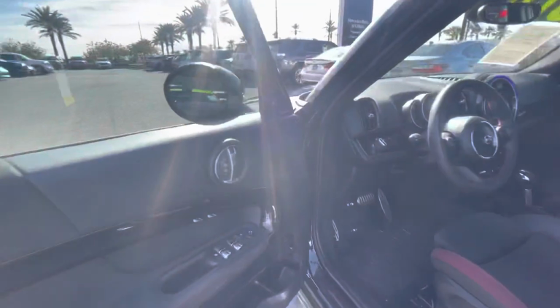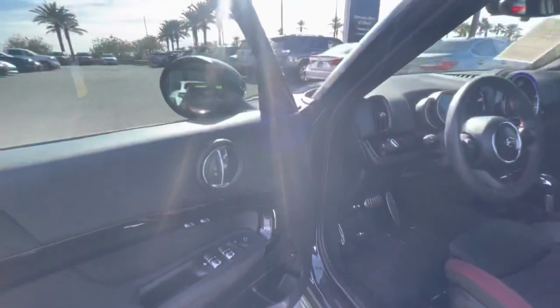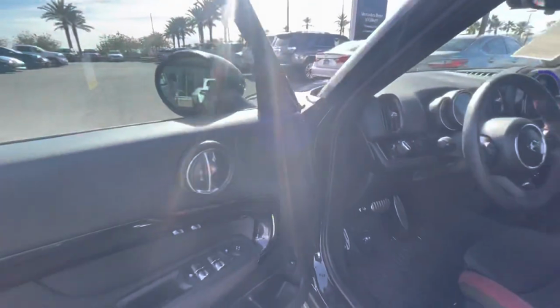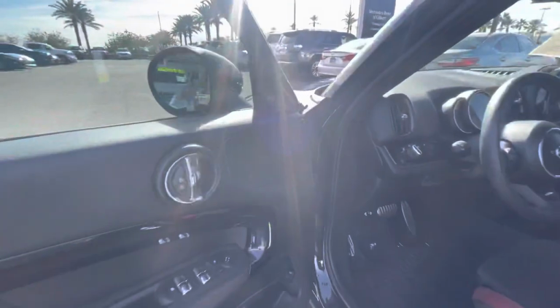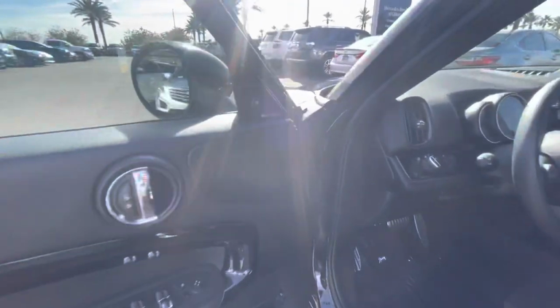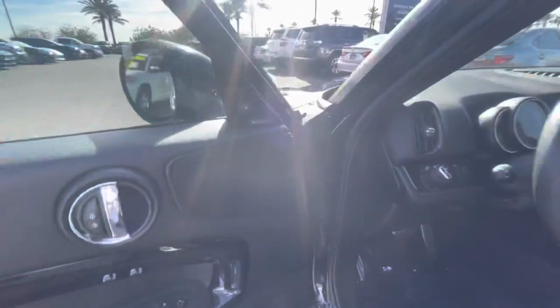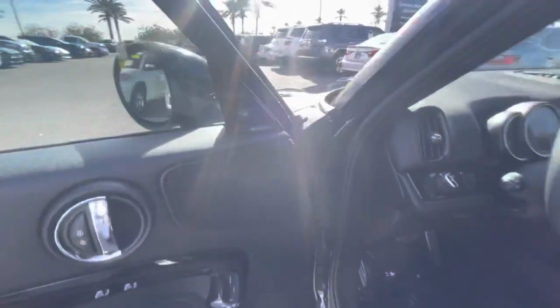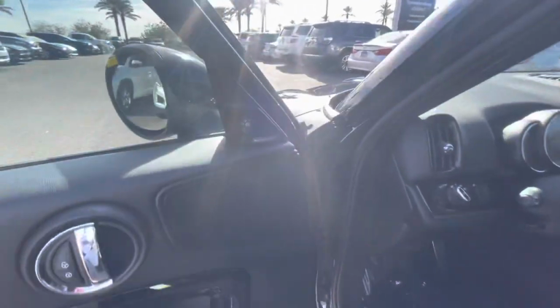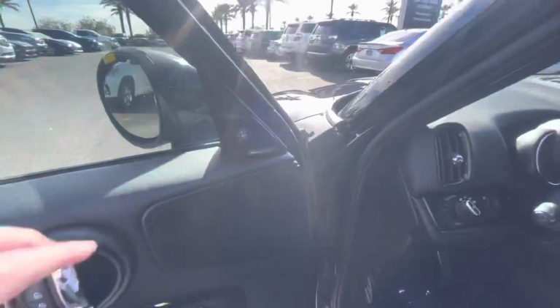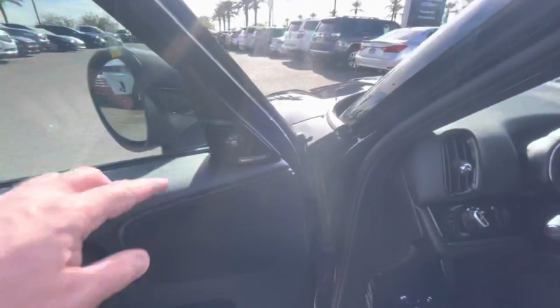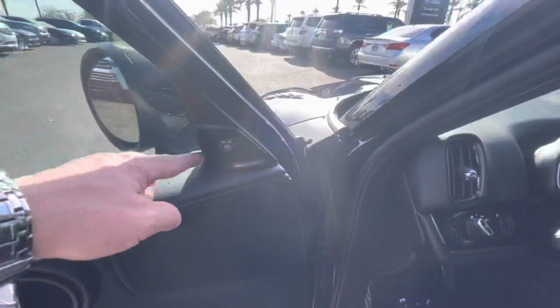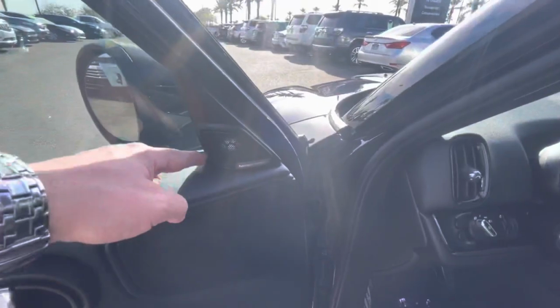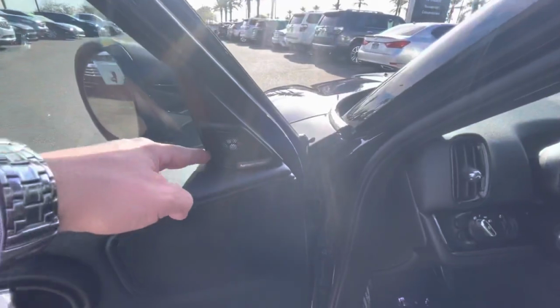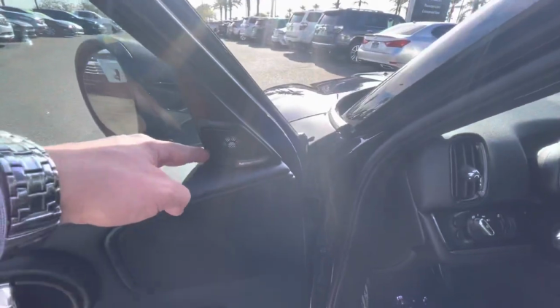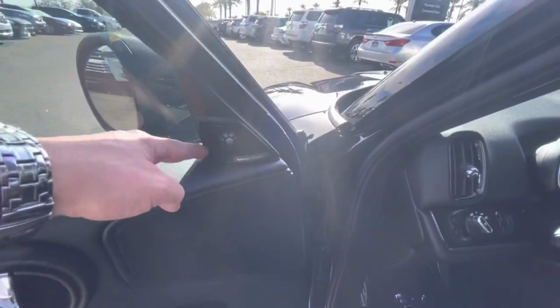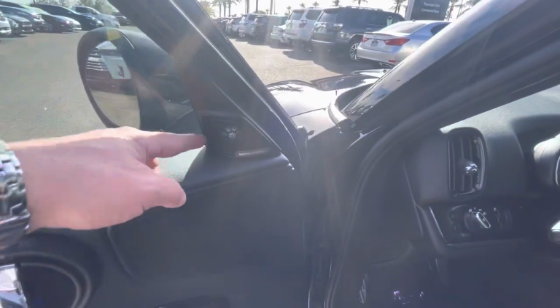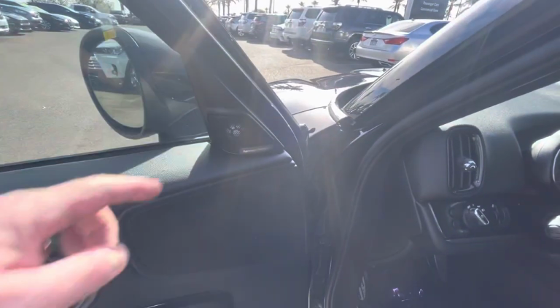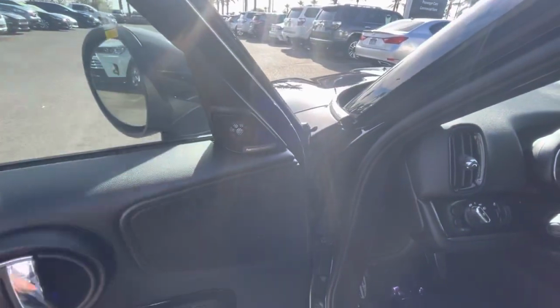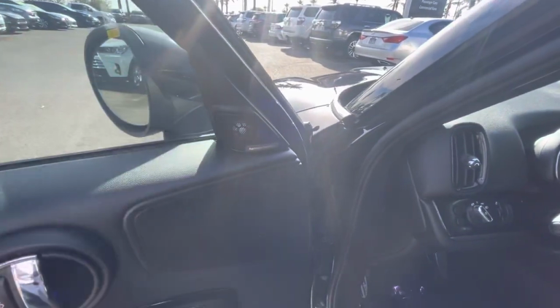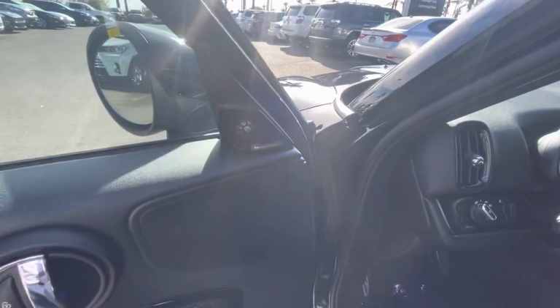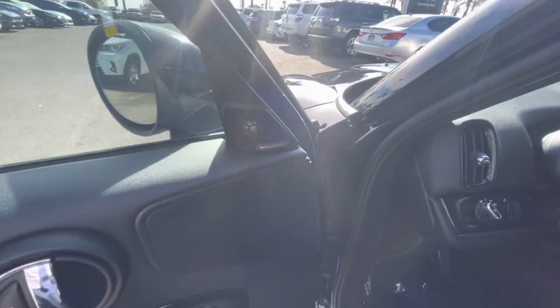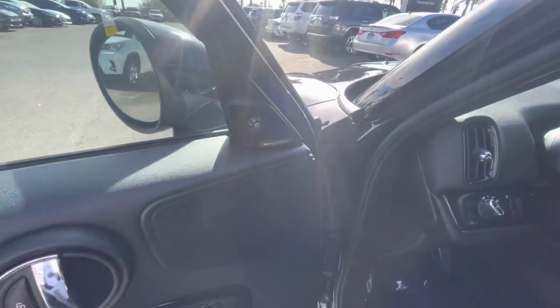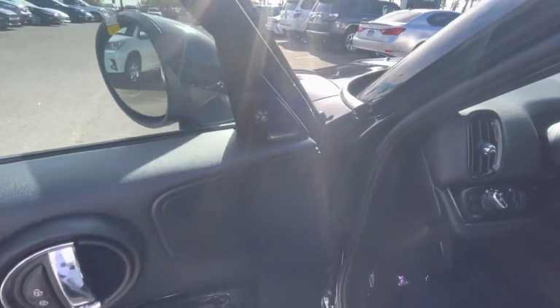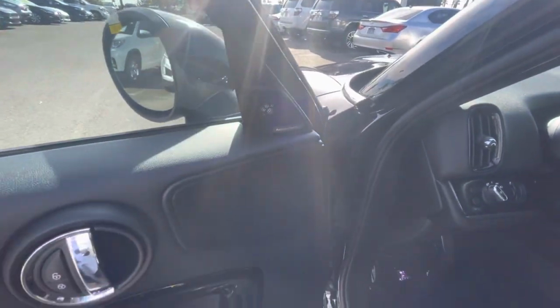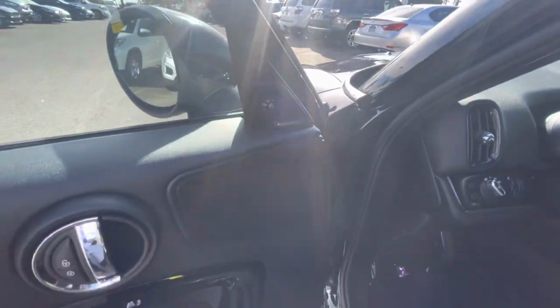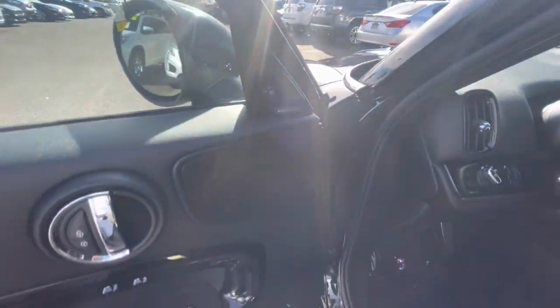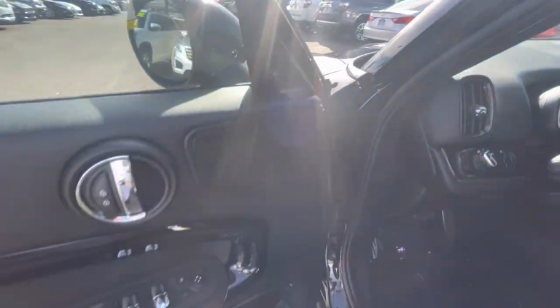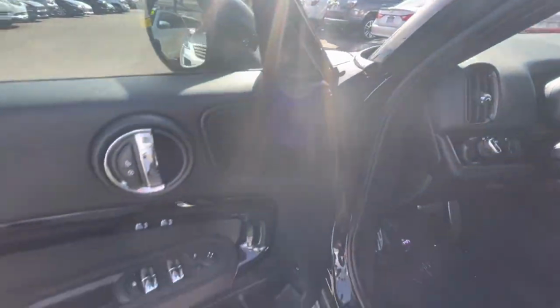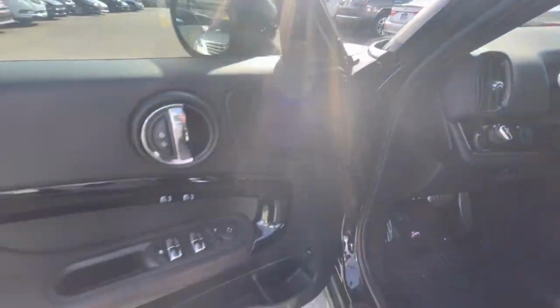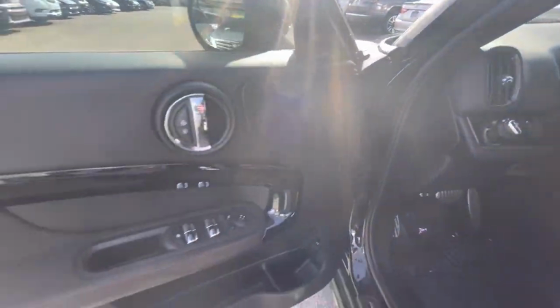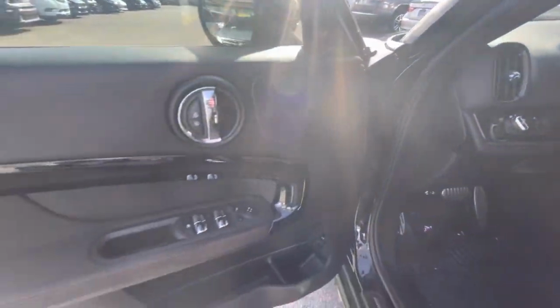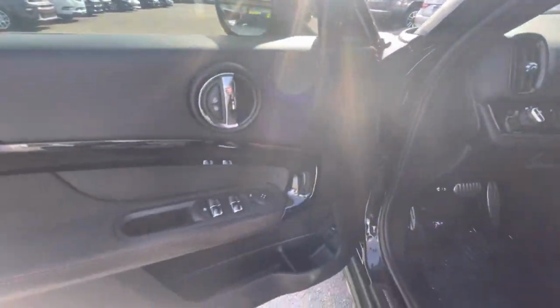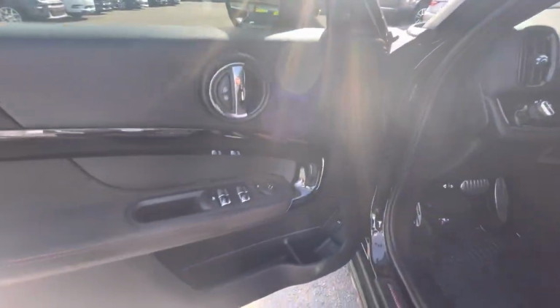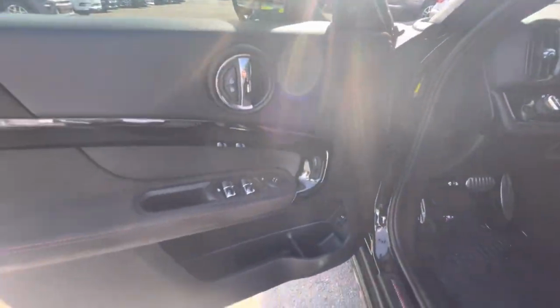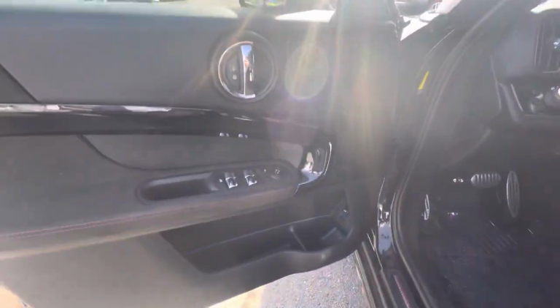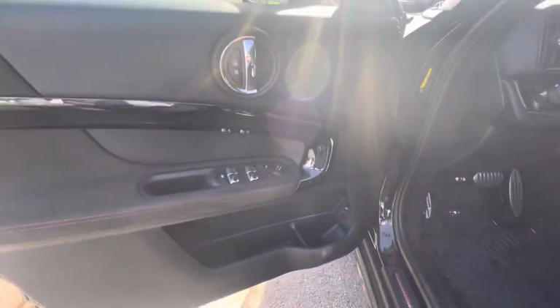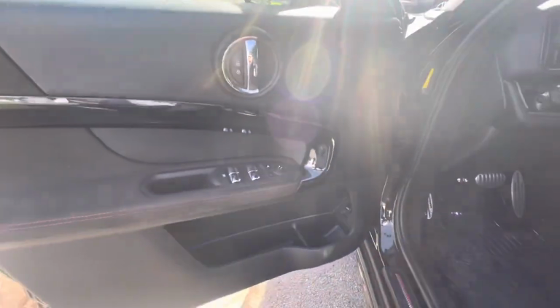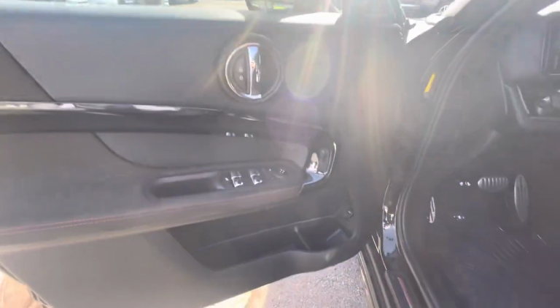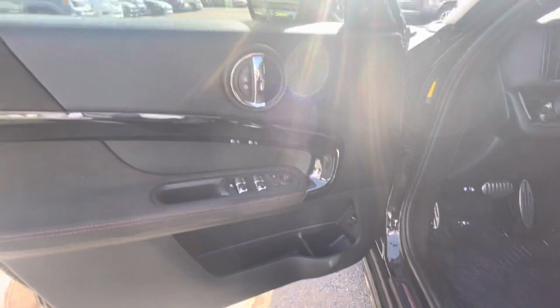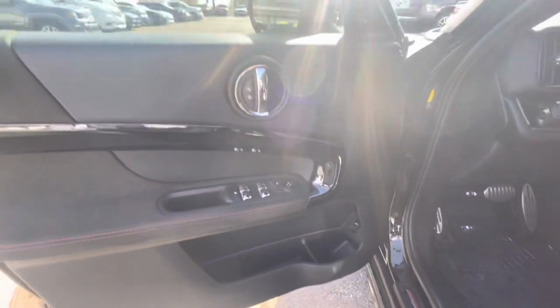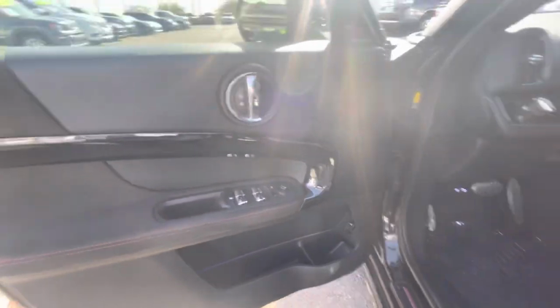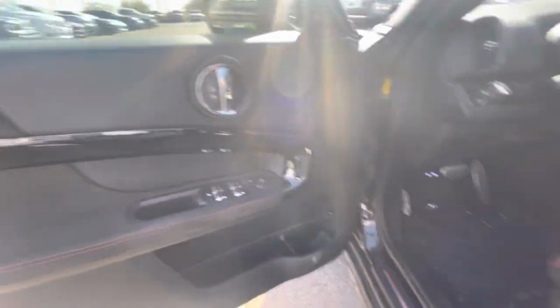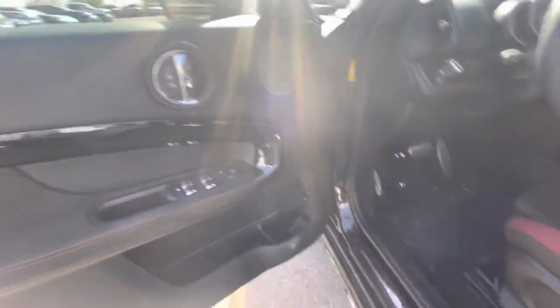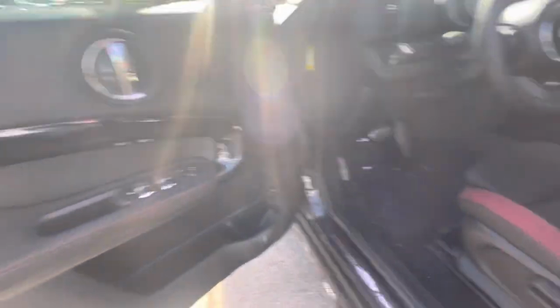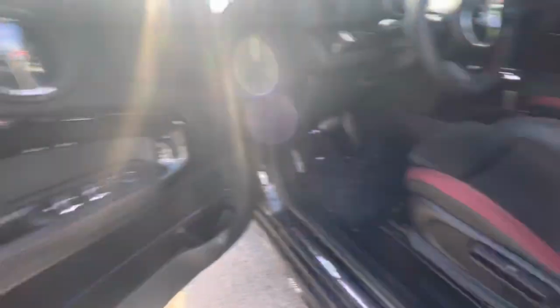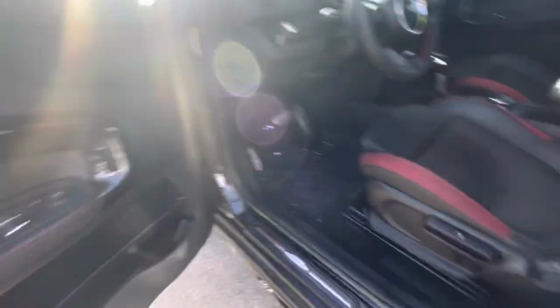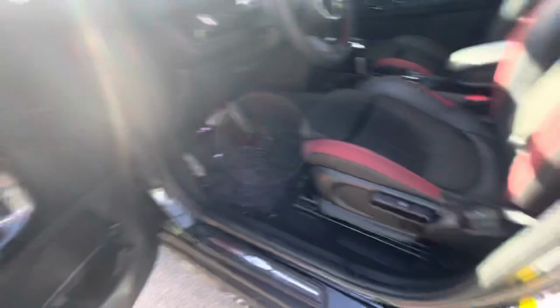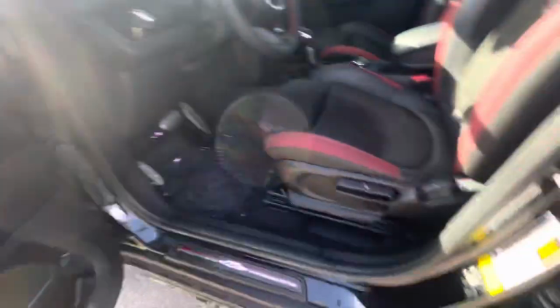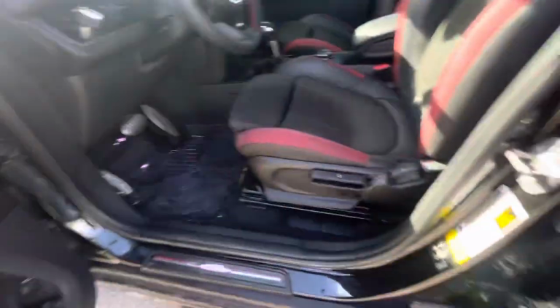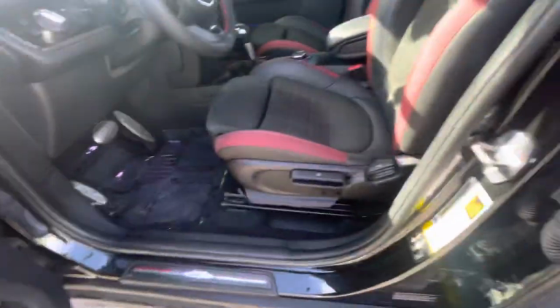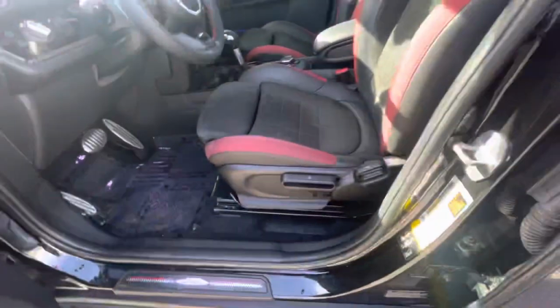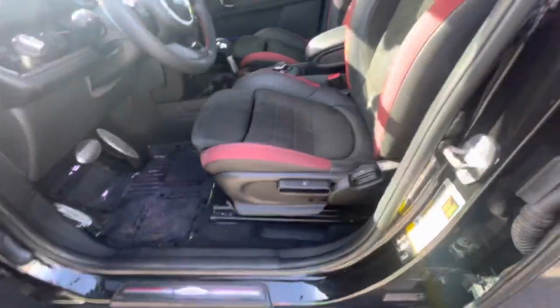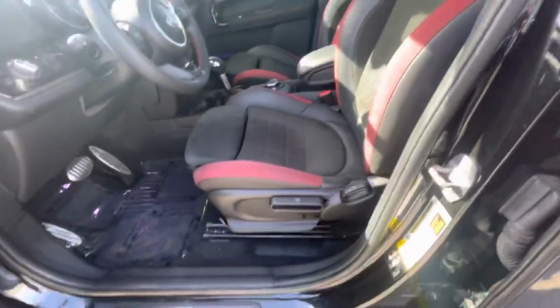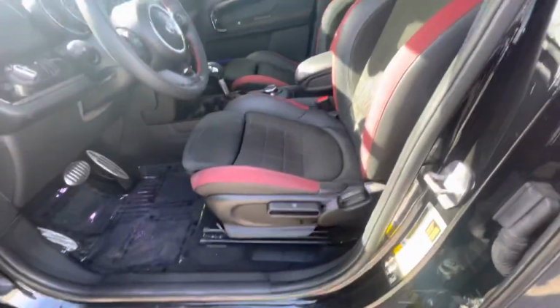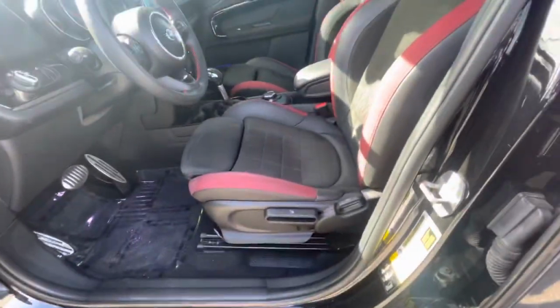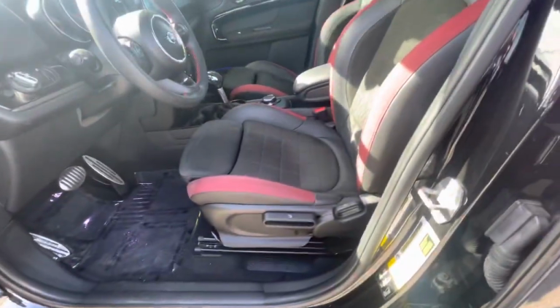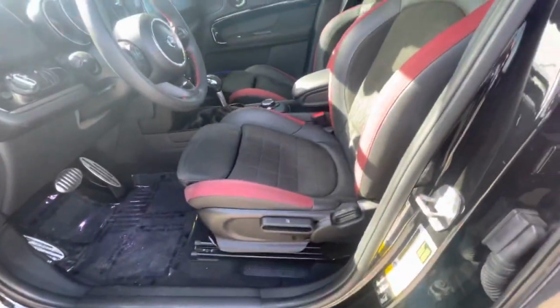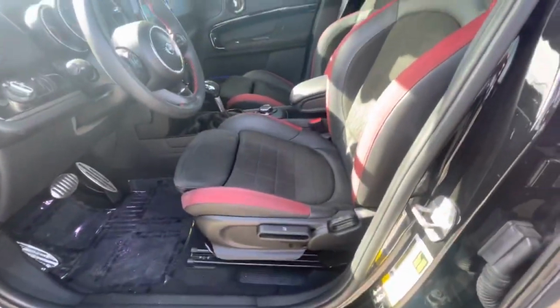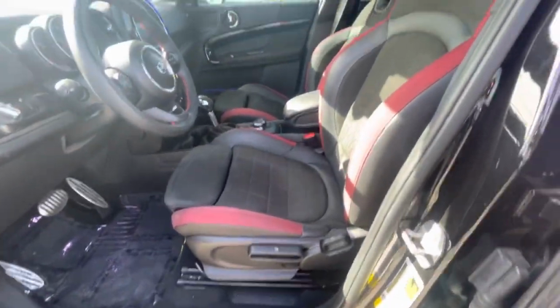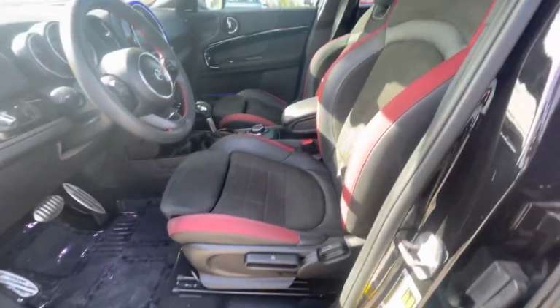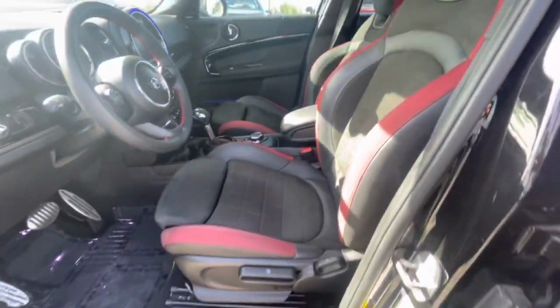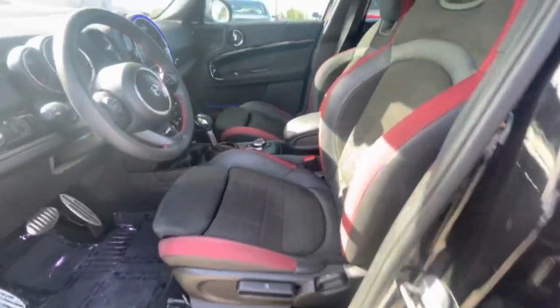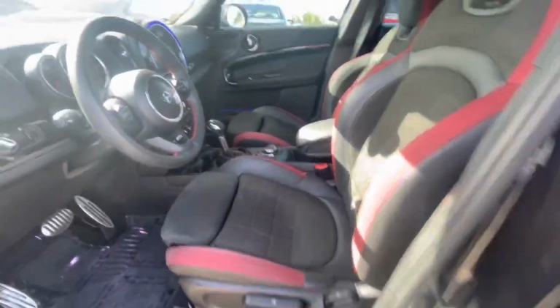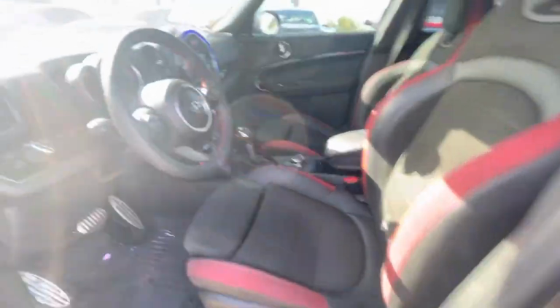We've got the Harman Kardon upgraded stereo. Power windows, door locks, and manual seats.